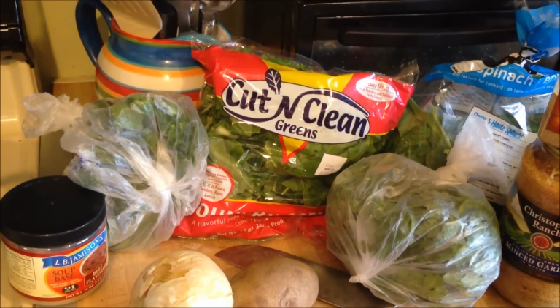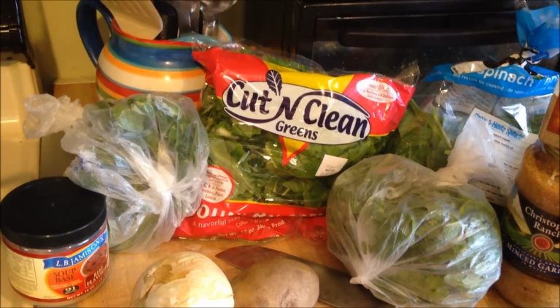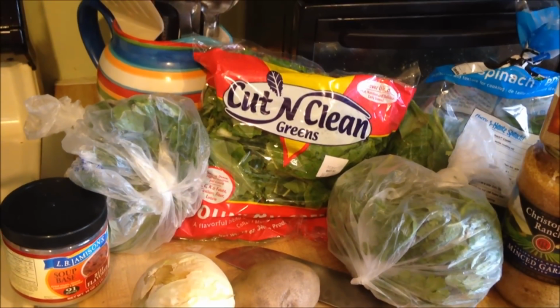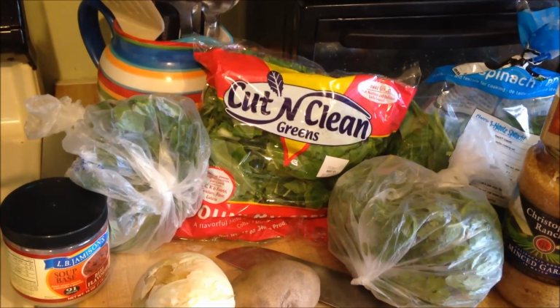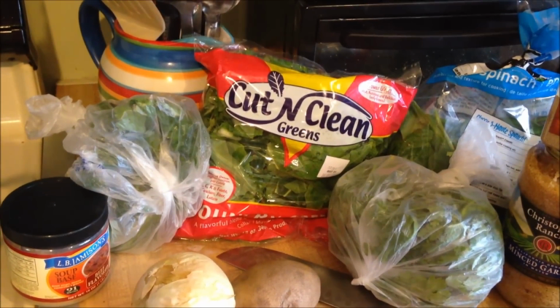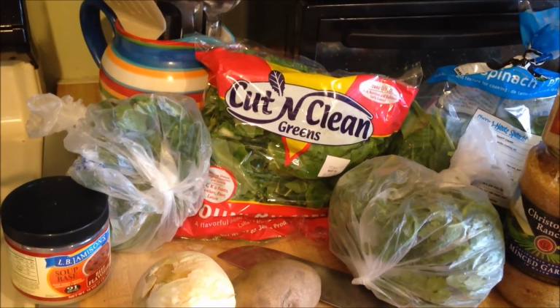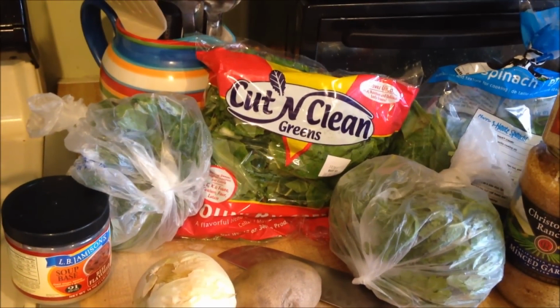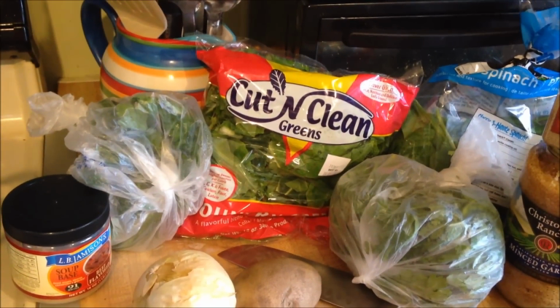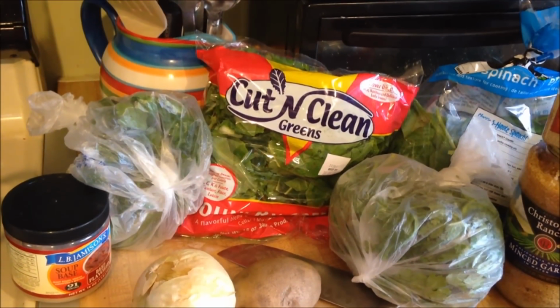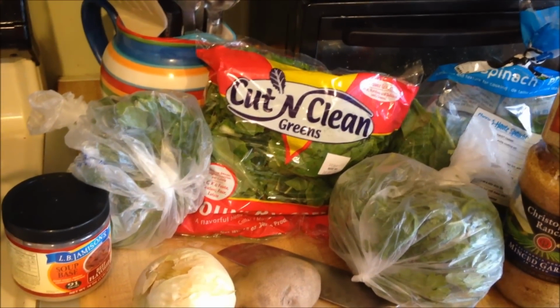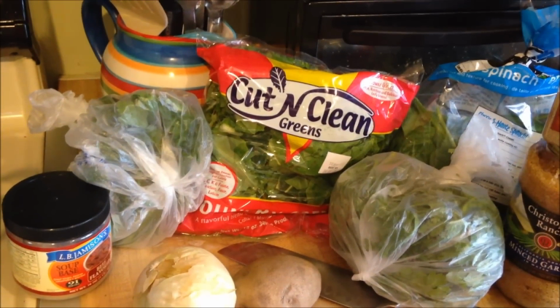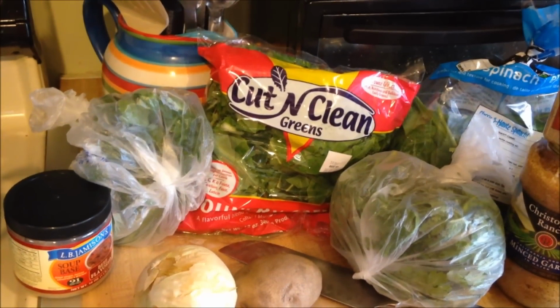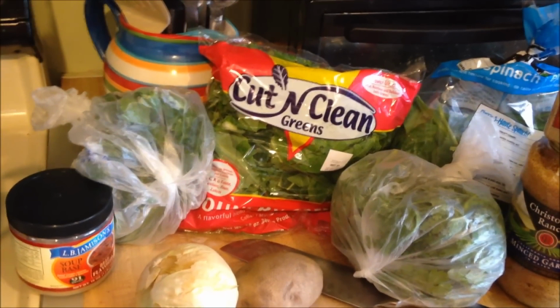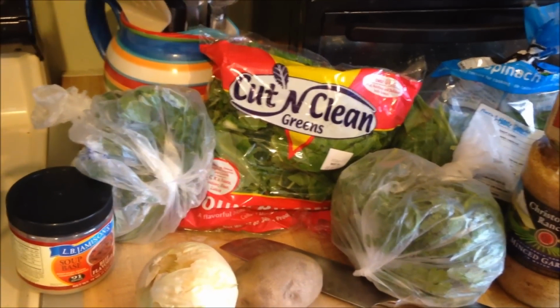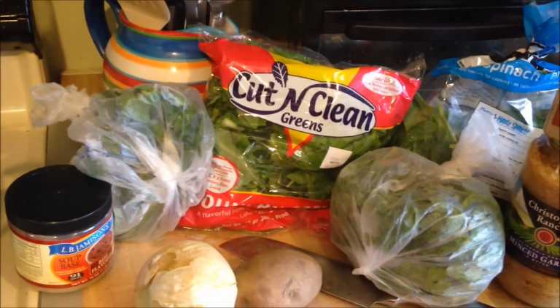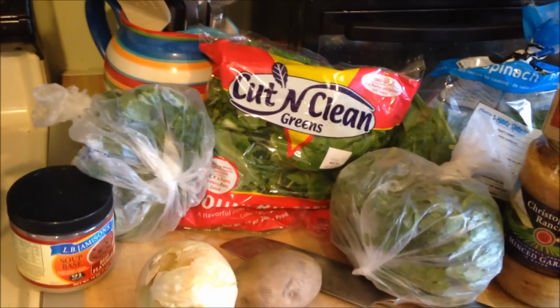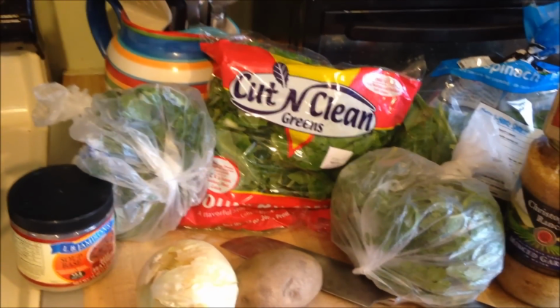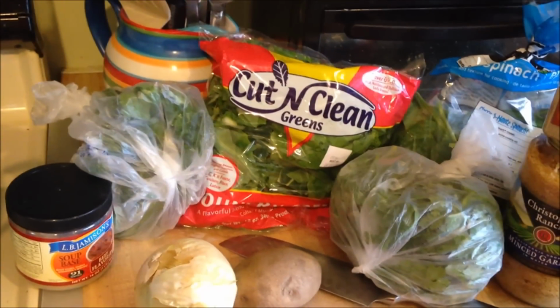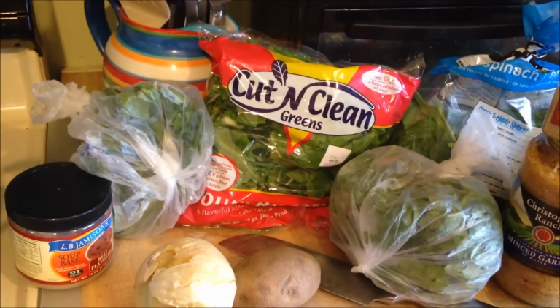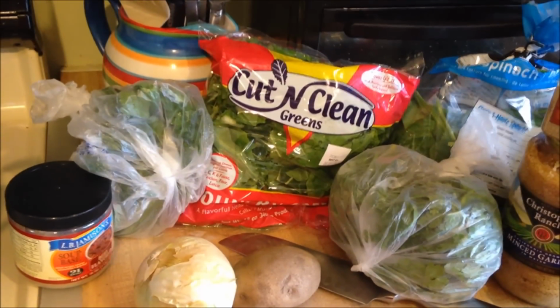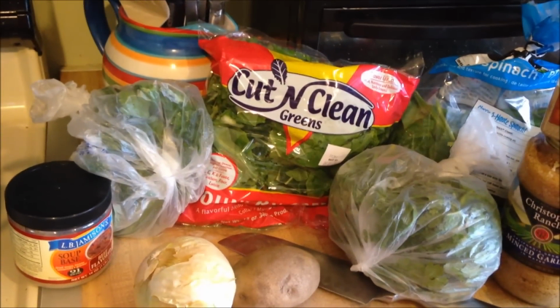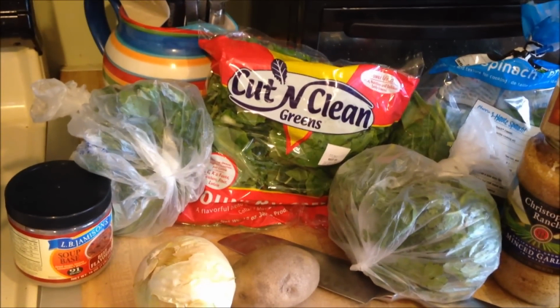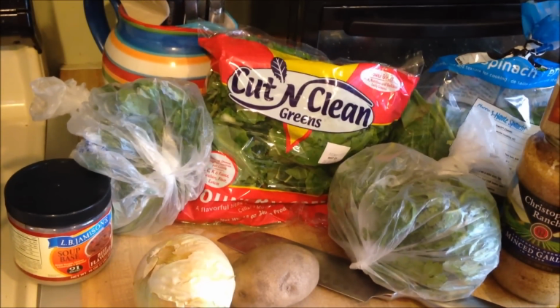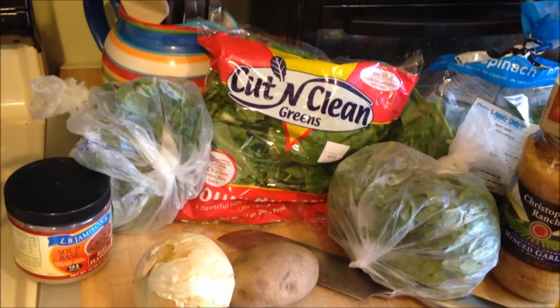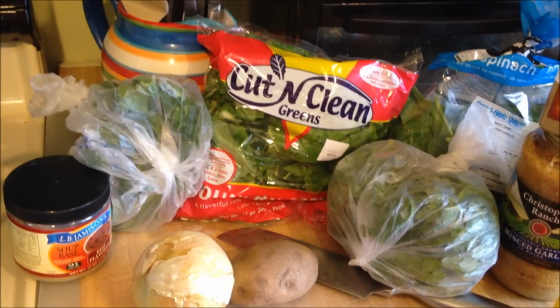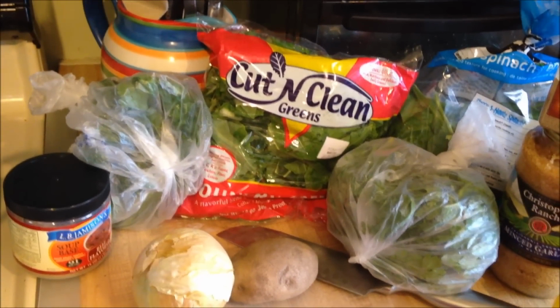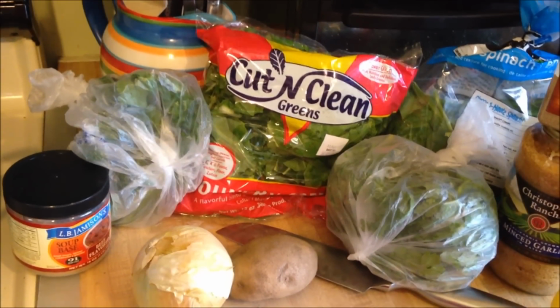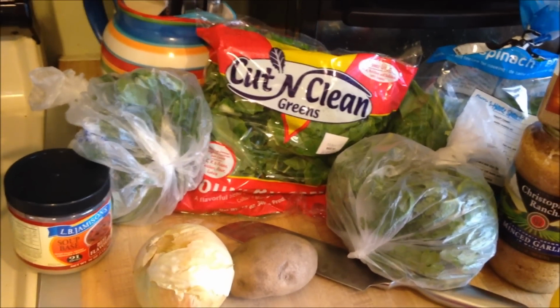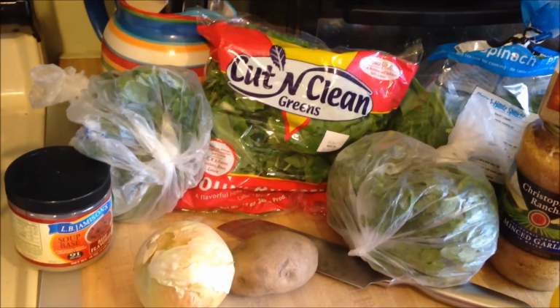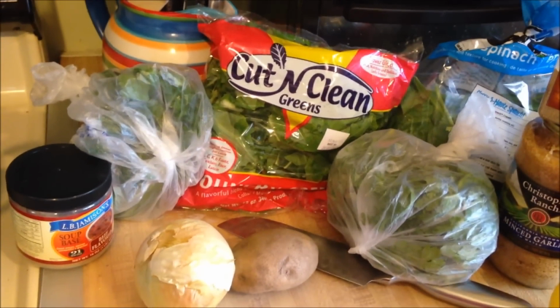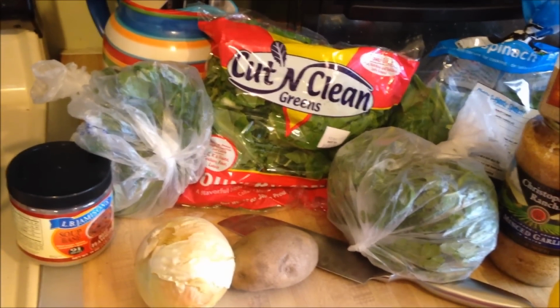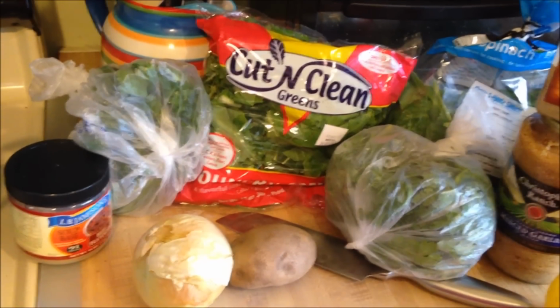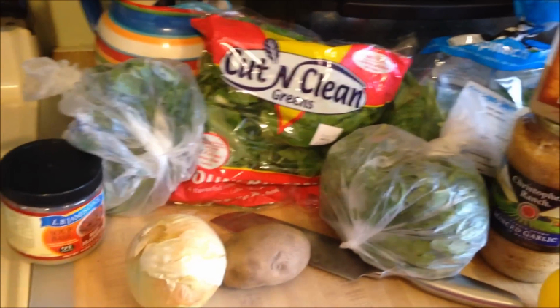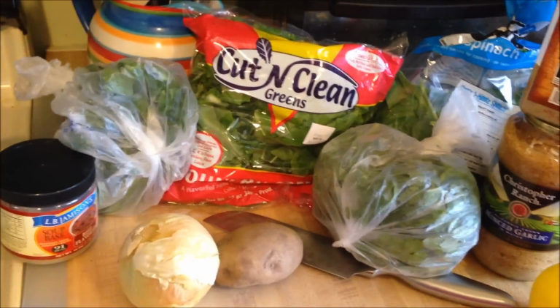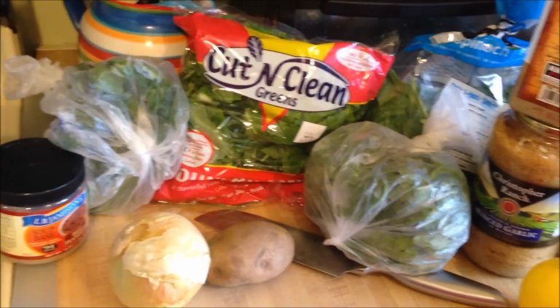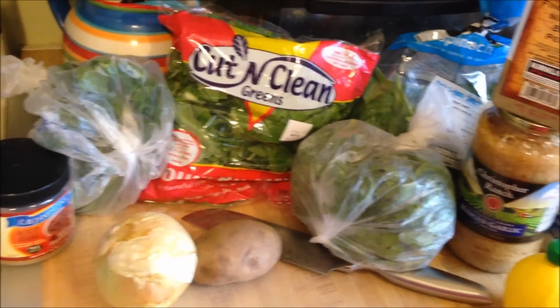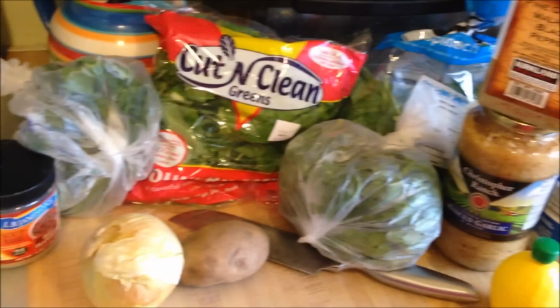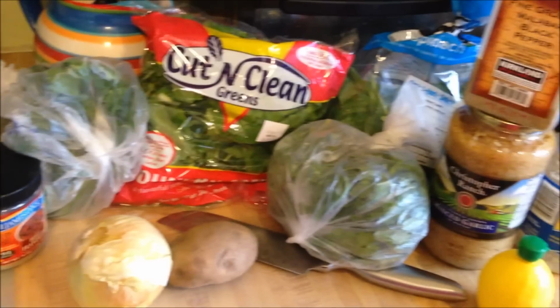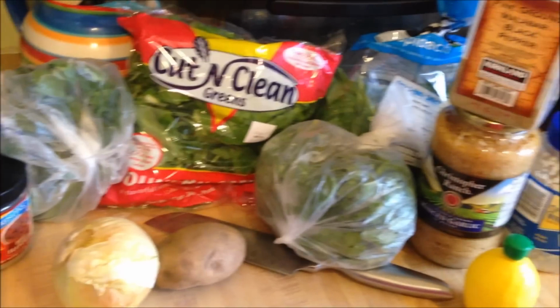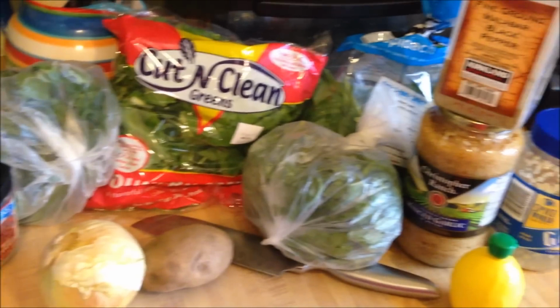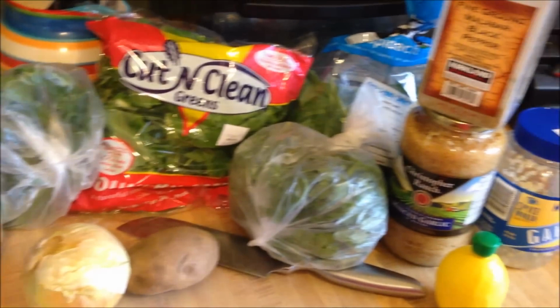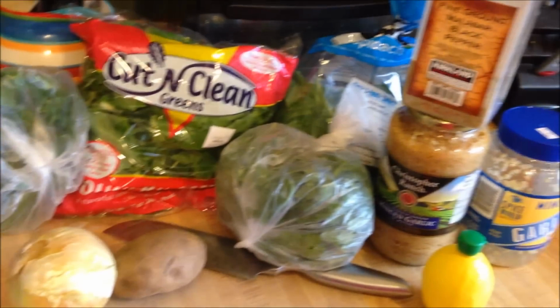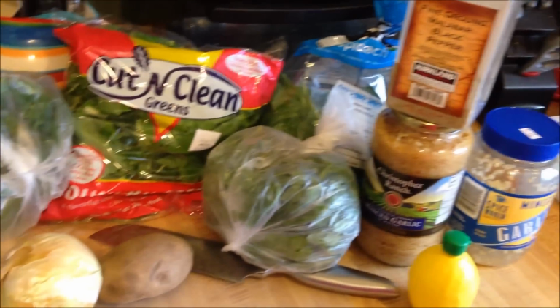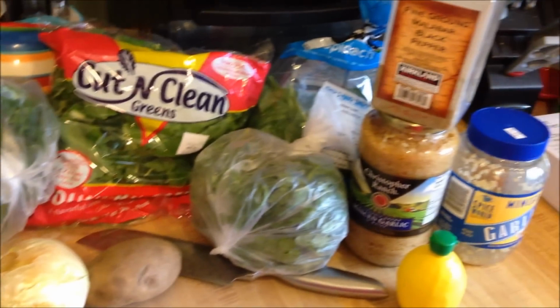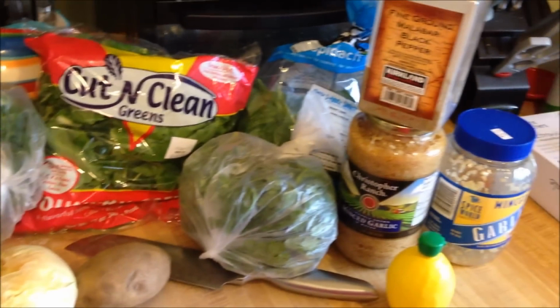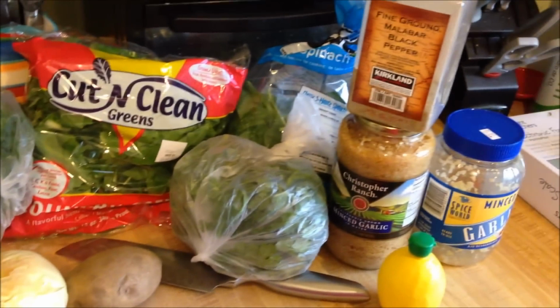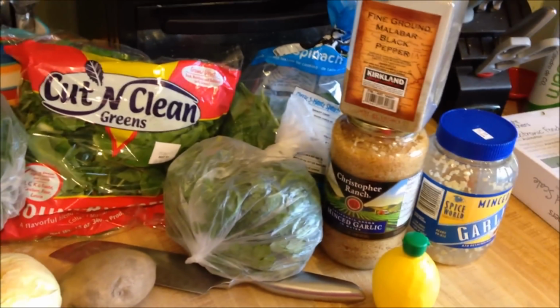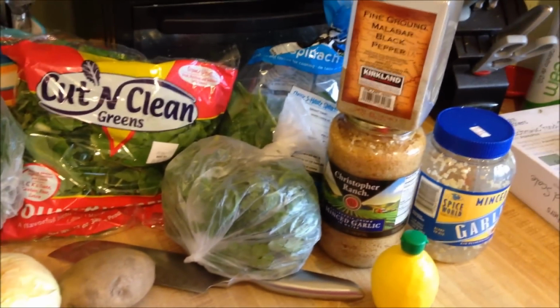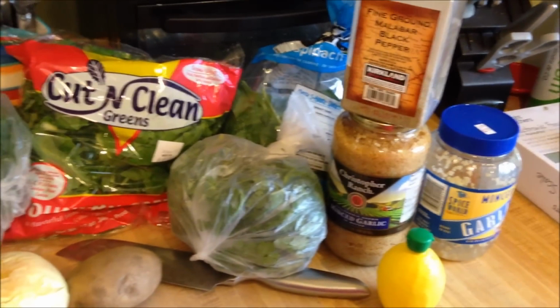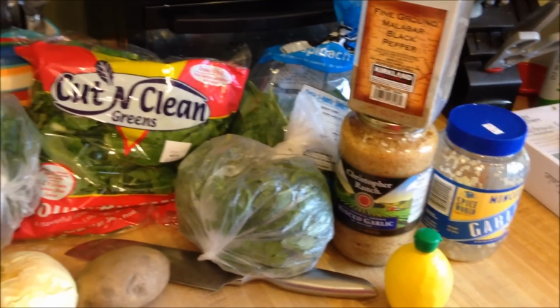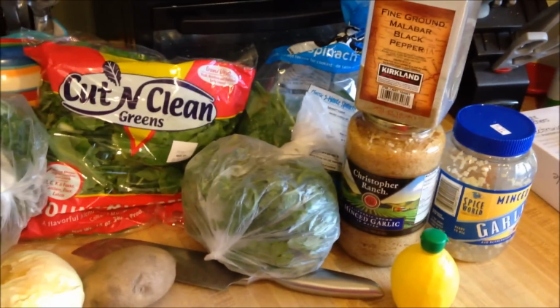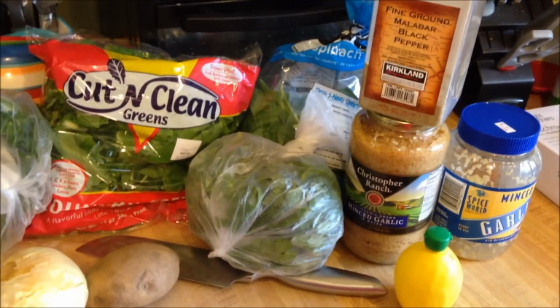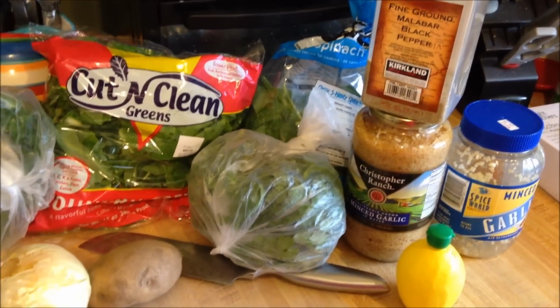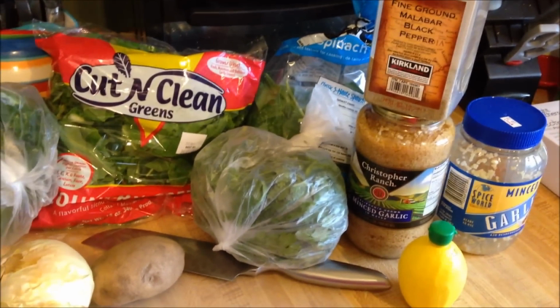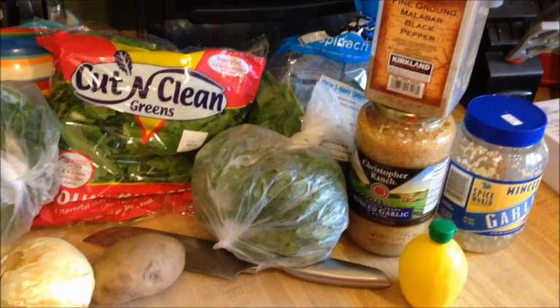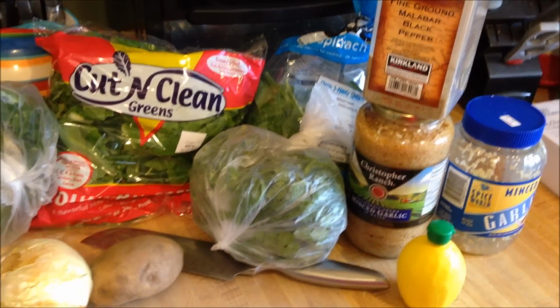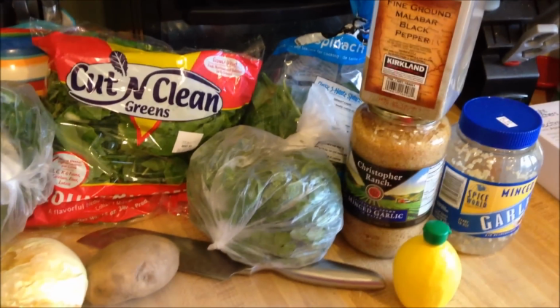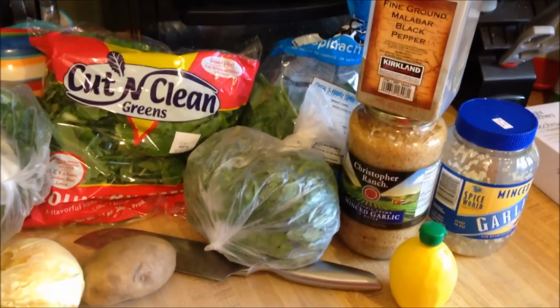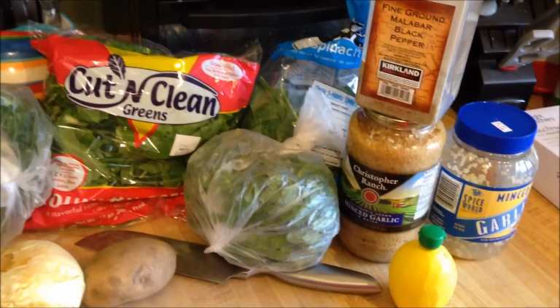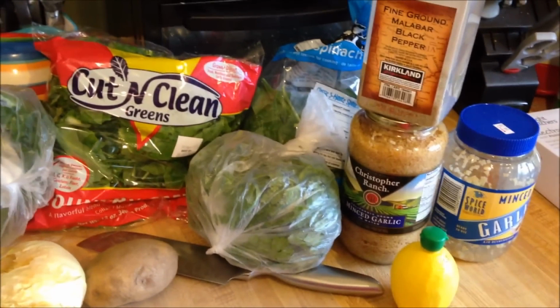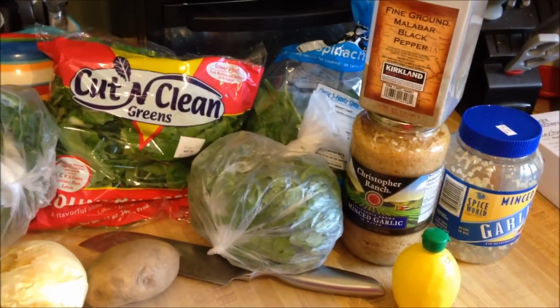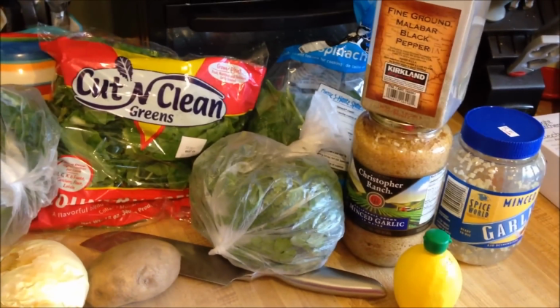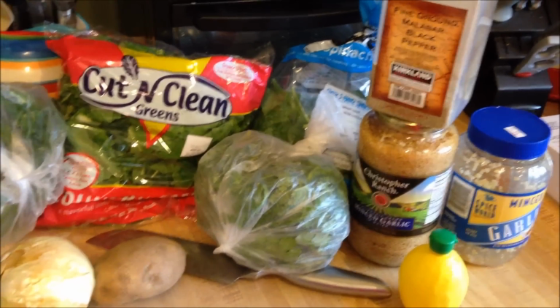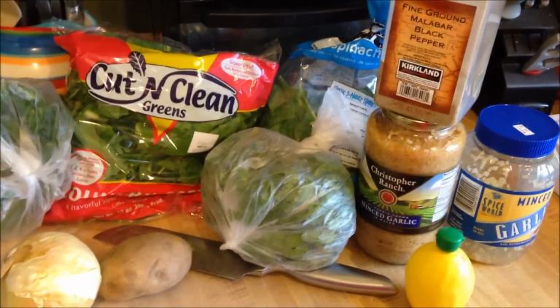I'm going to make green soup. It is a staple around here. I make it once or twice a week, and it lasts for a couple of days.